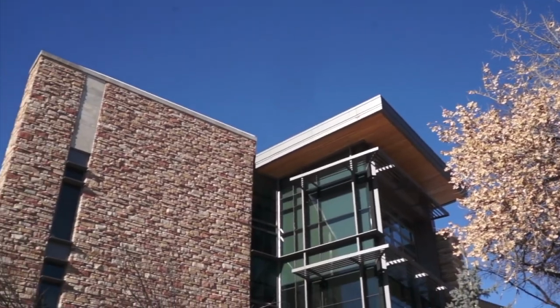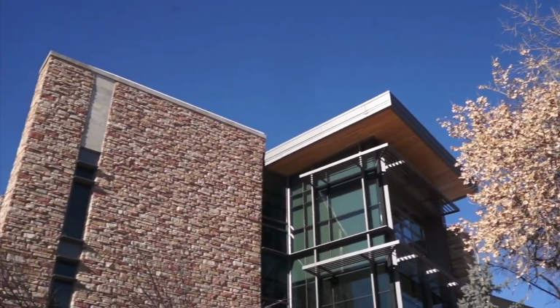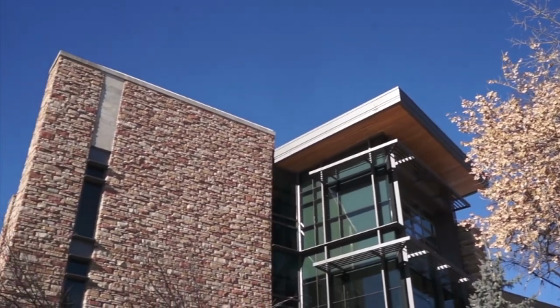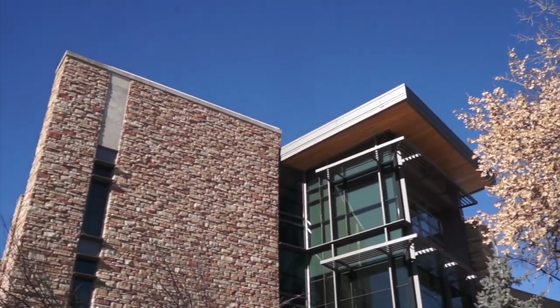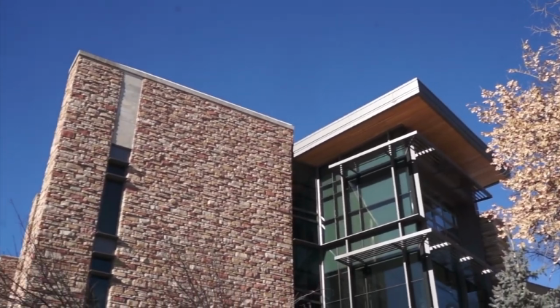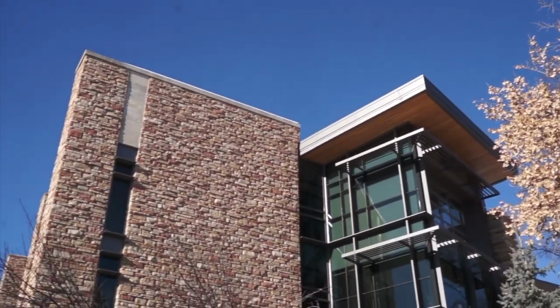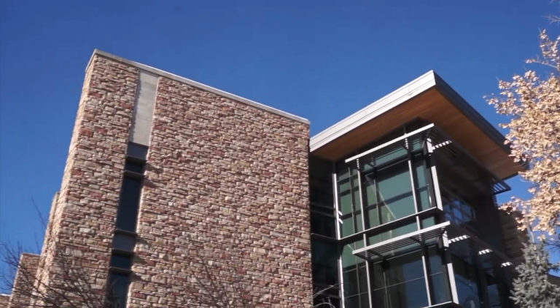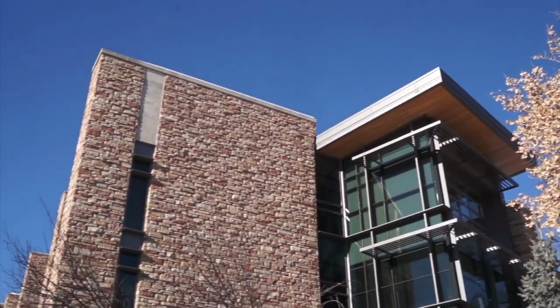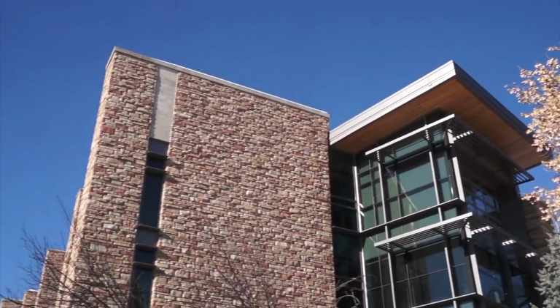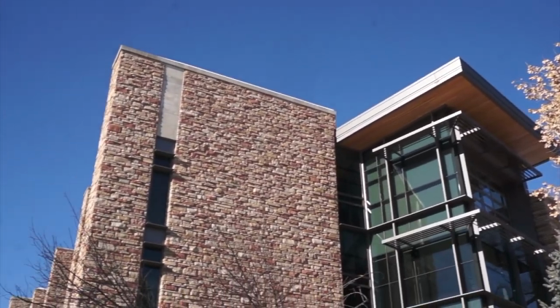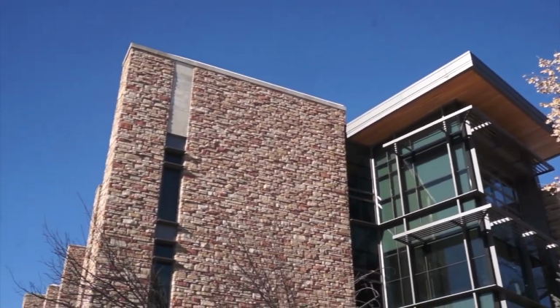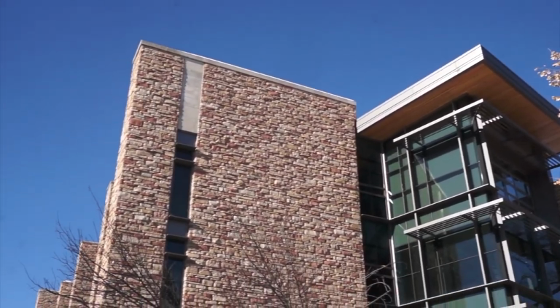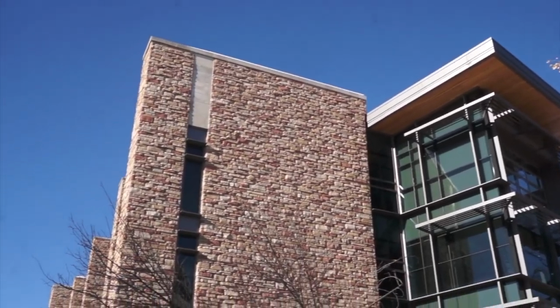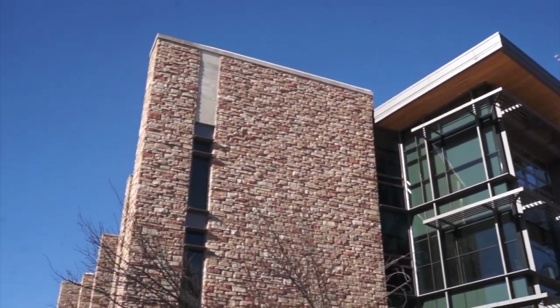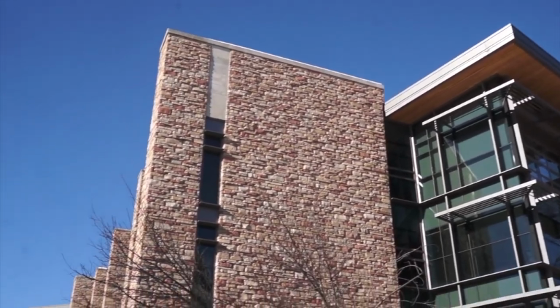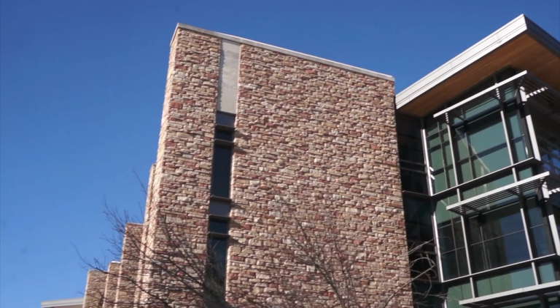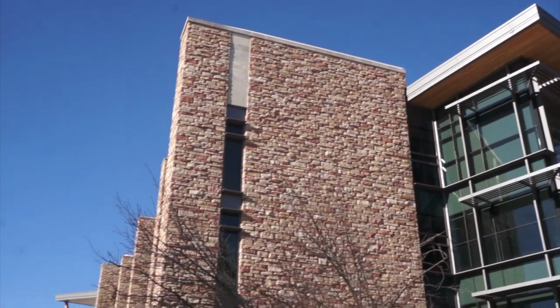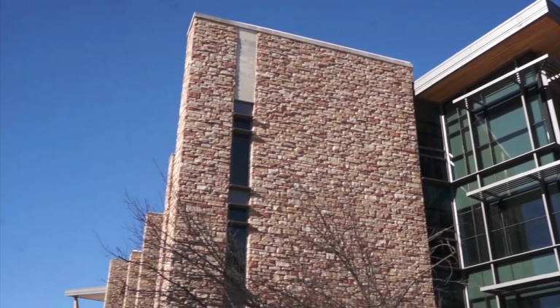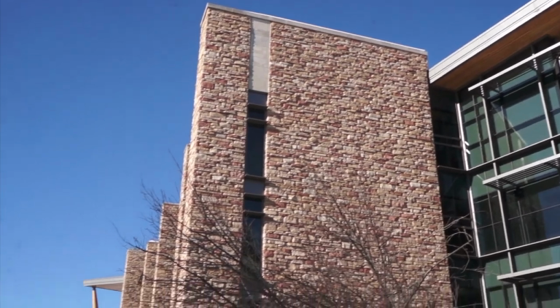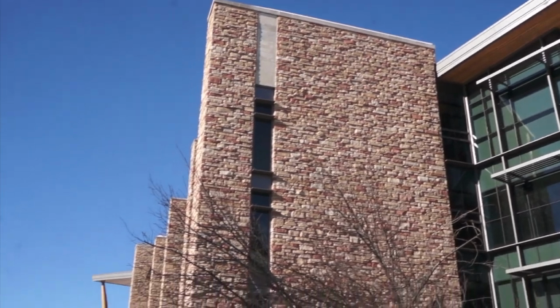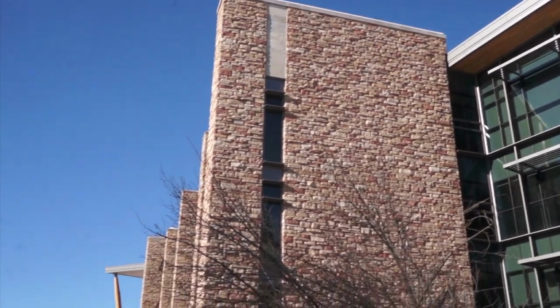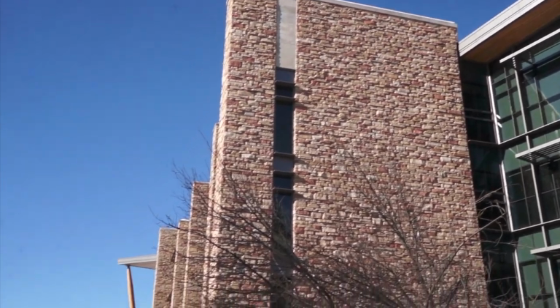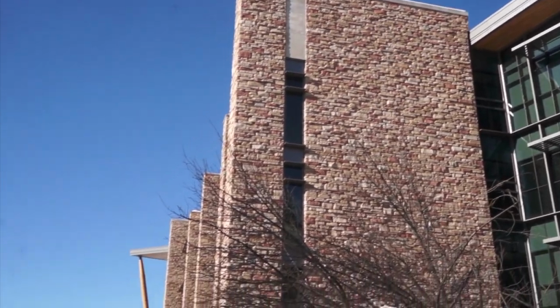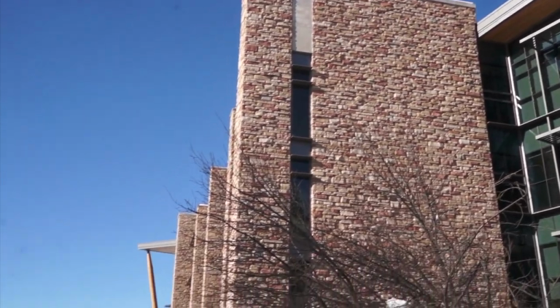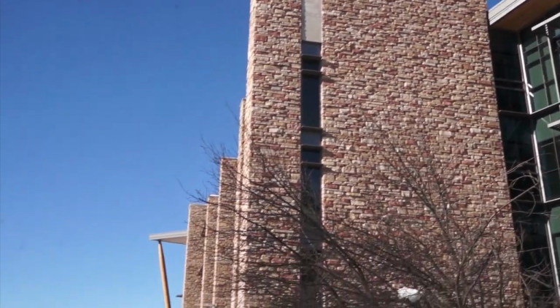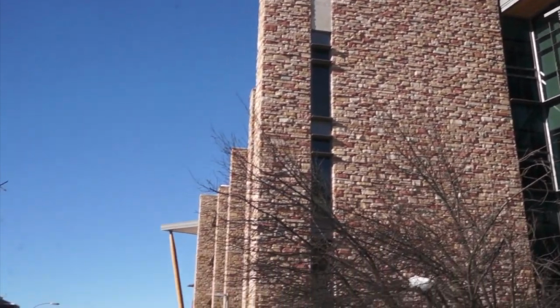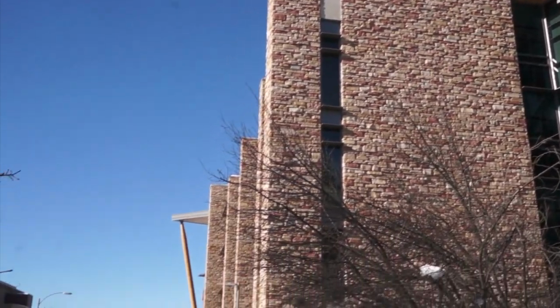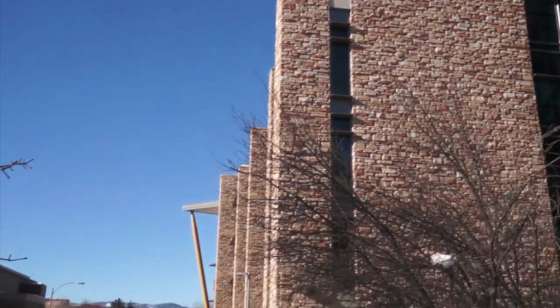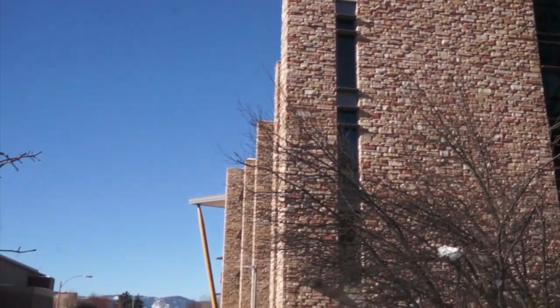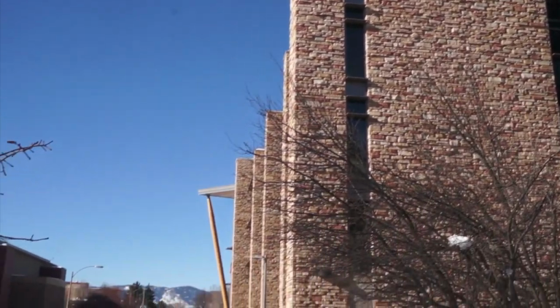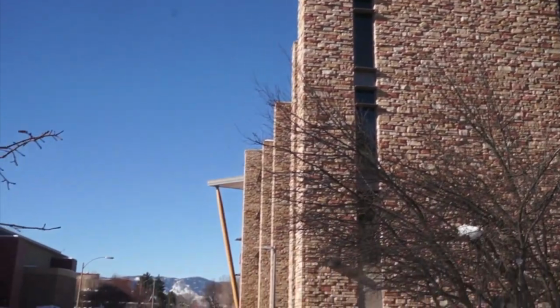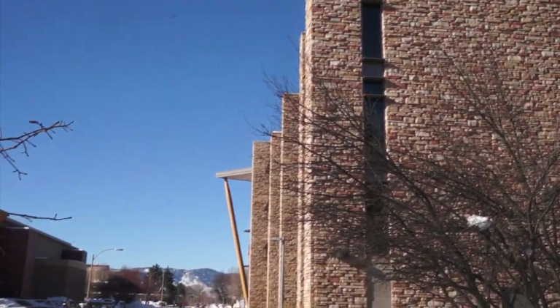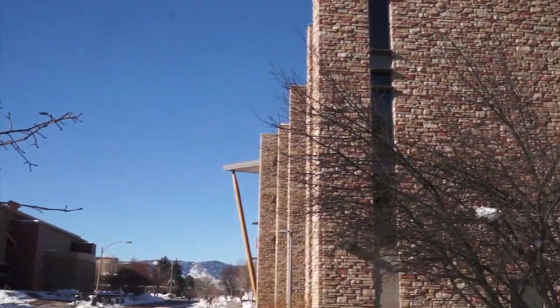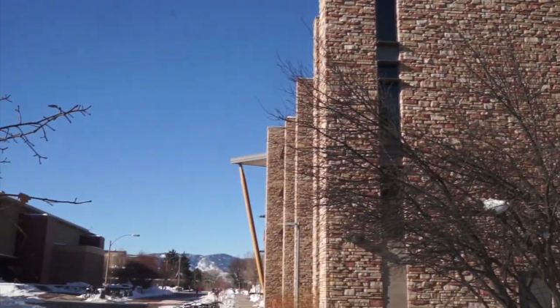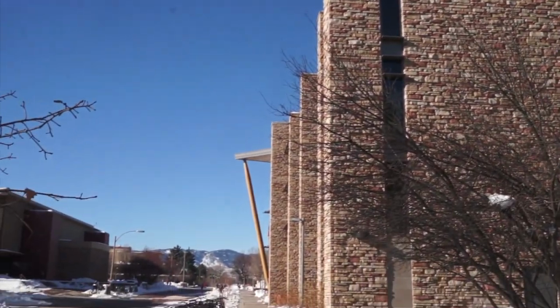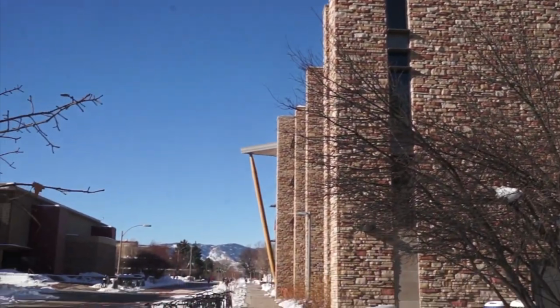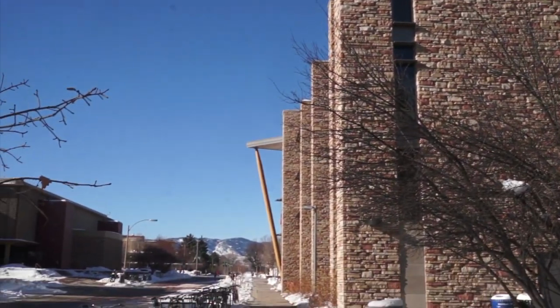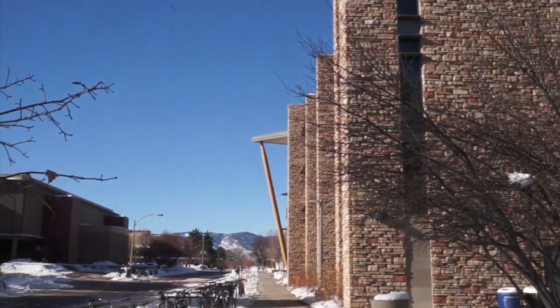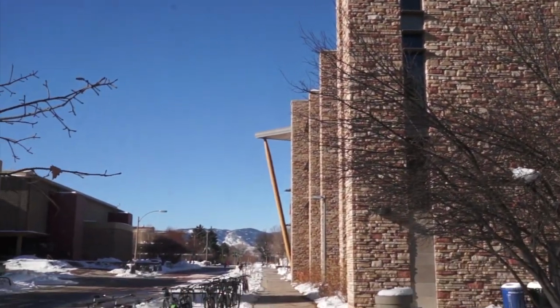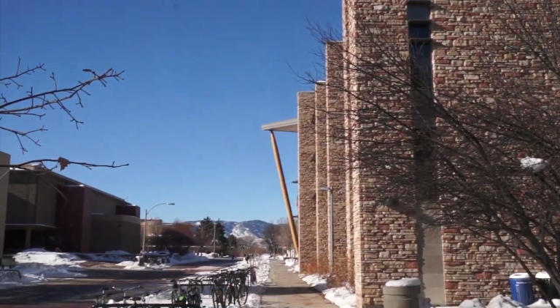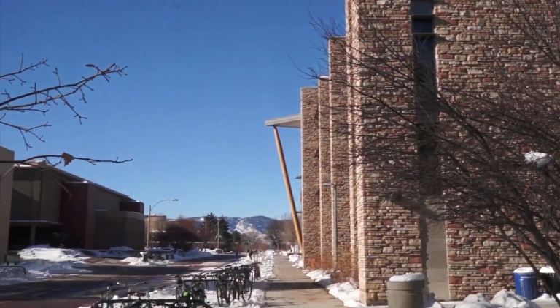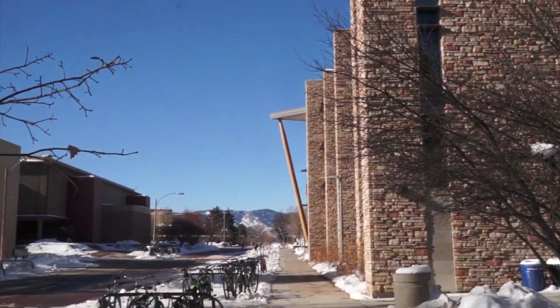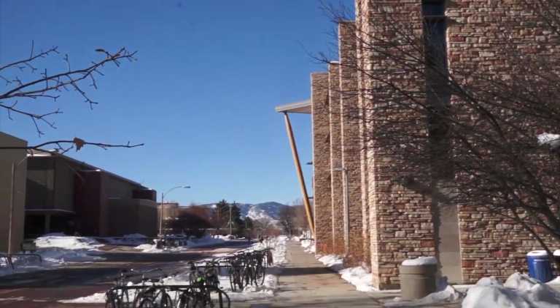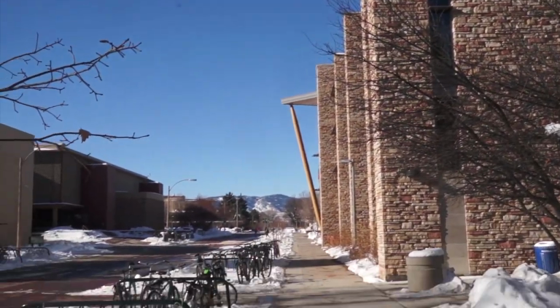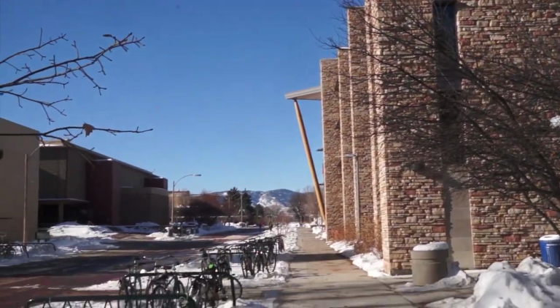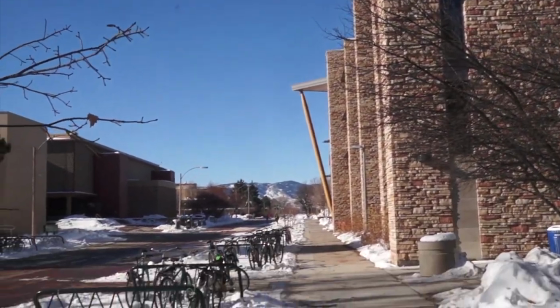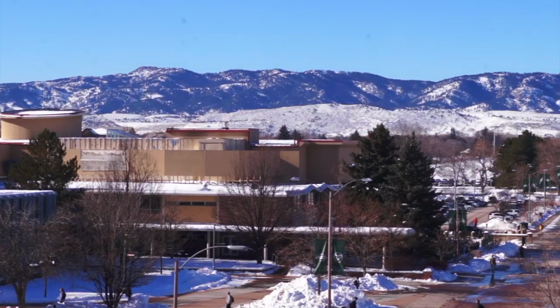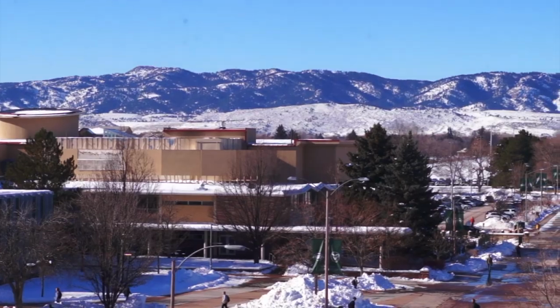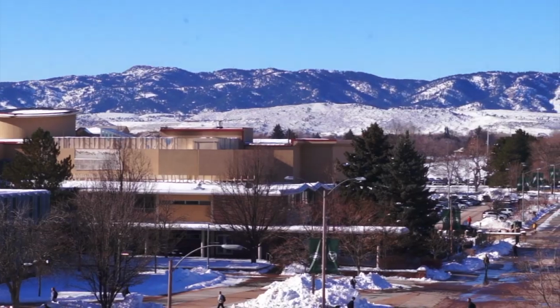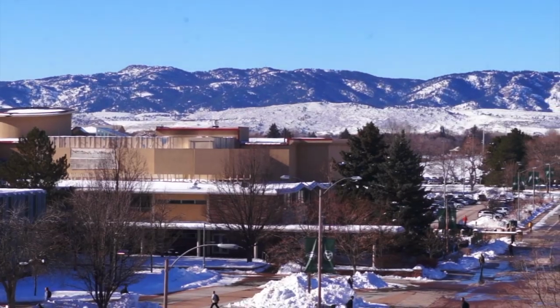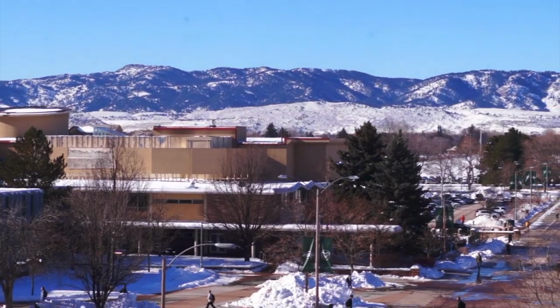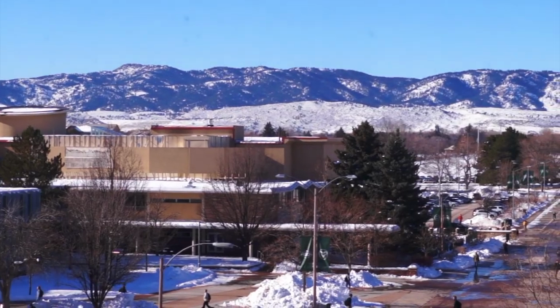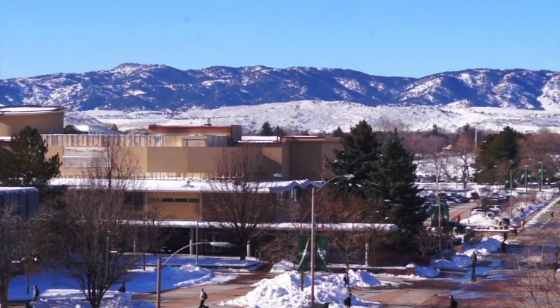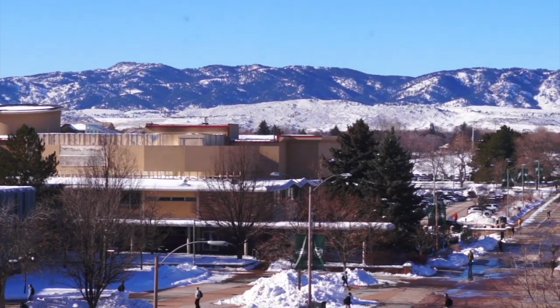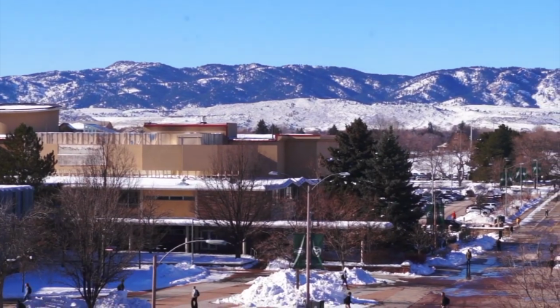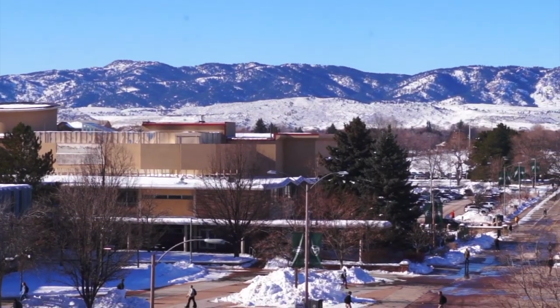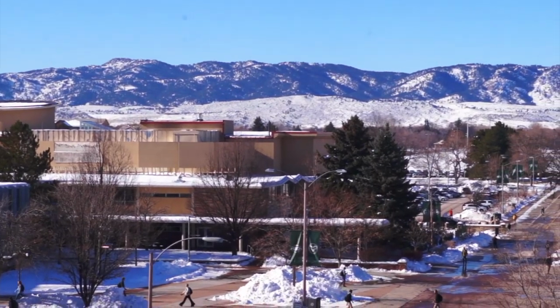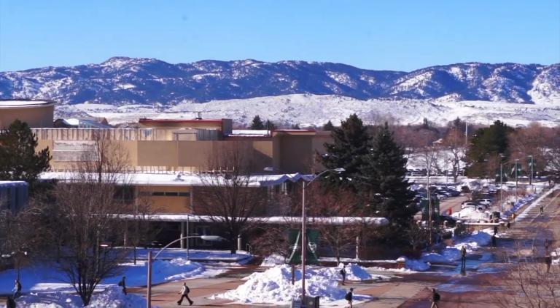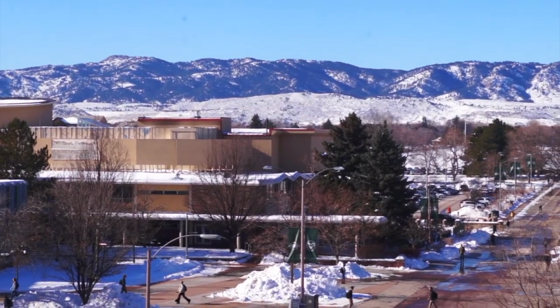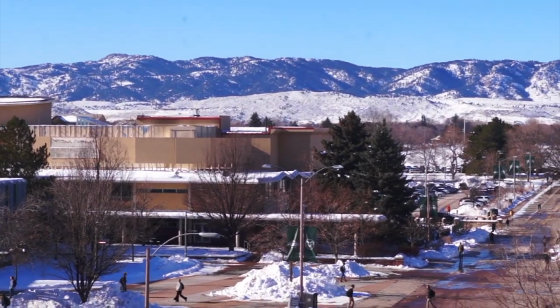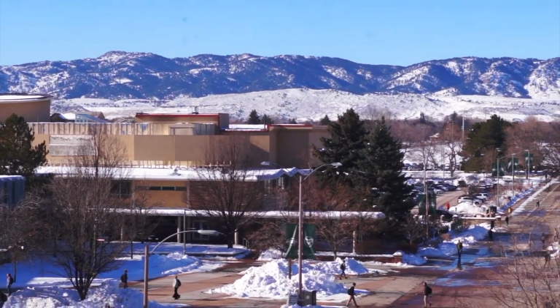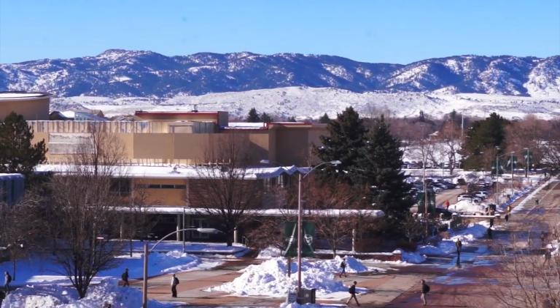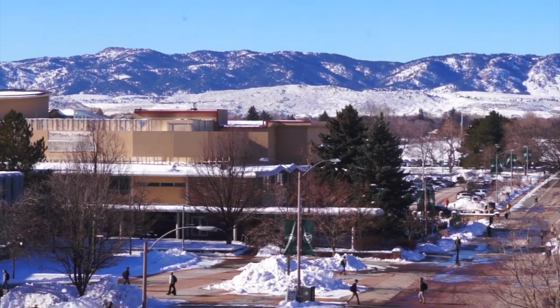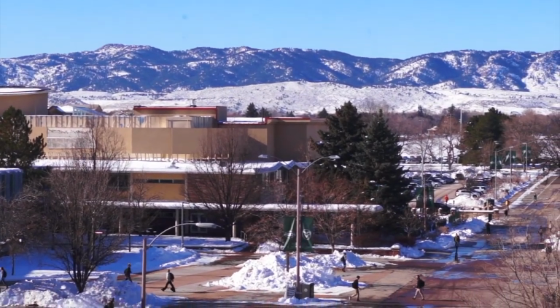CSU has been rated by STARS as the greenest campus in America because of its commitment to green practices and renewable energy.